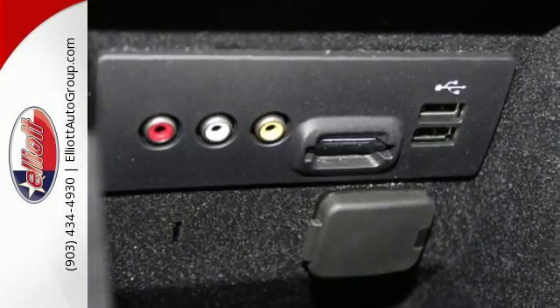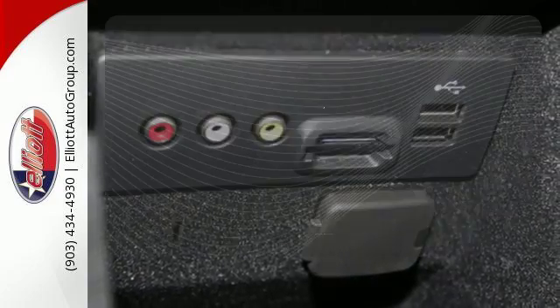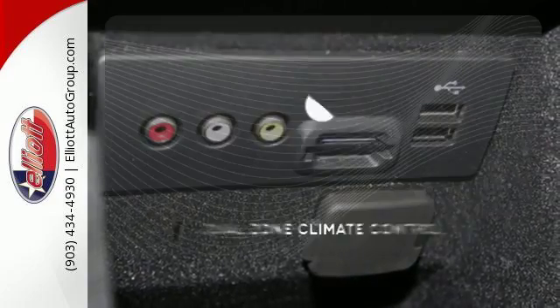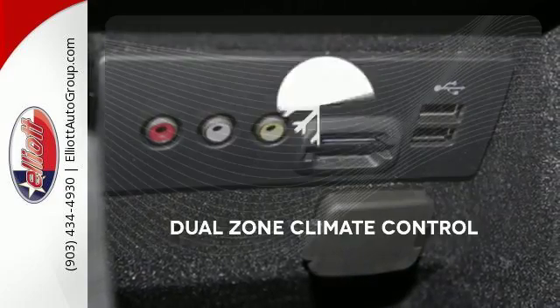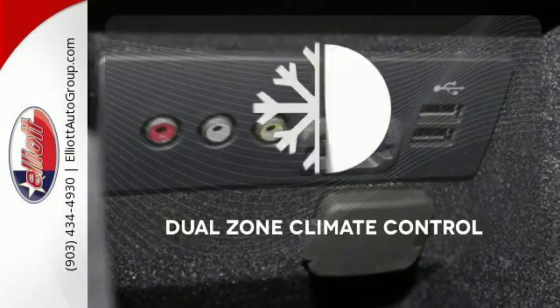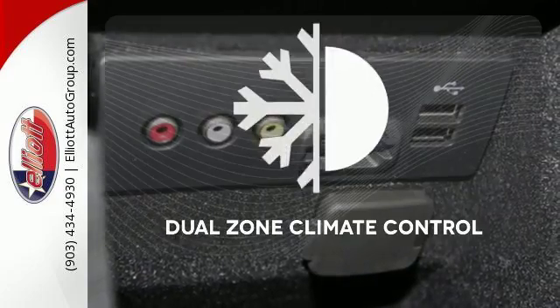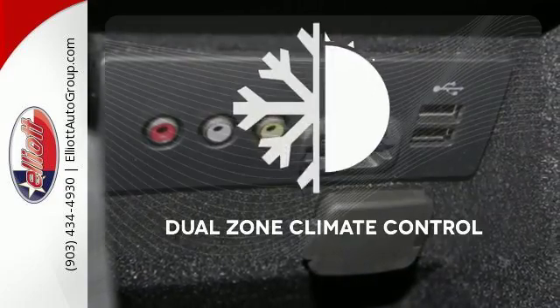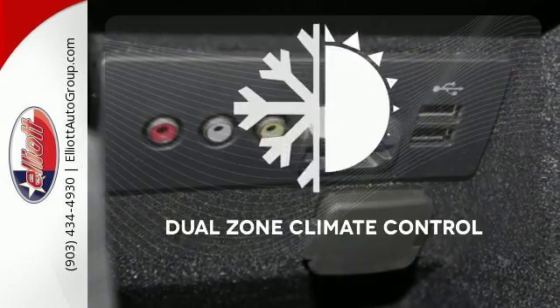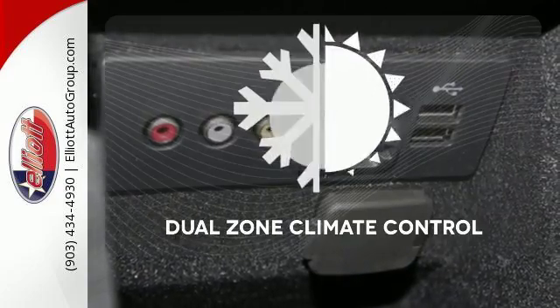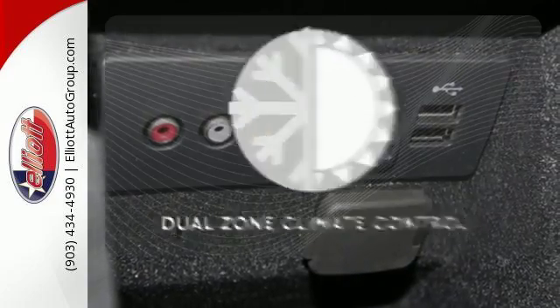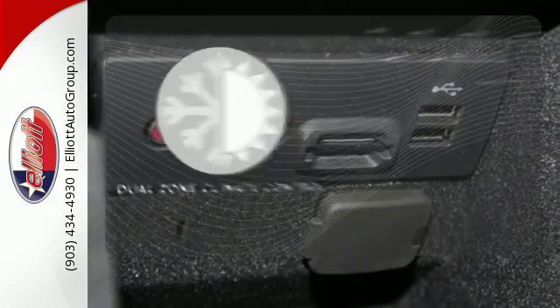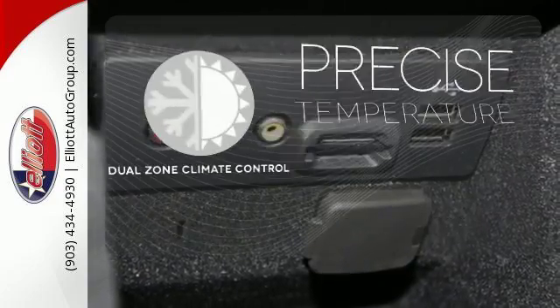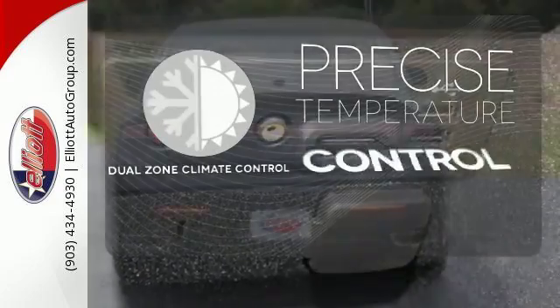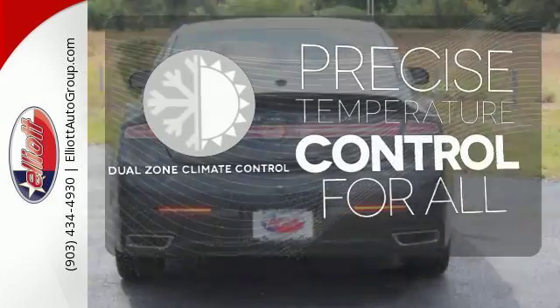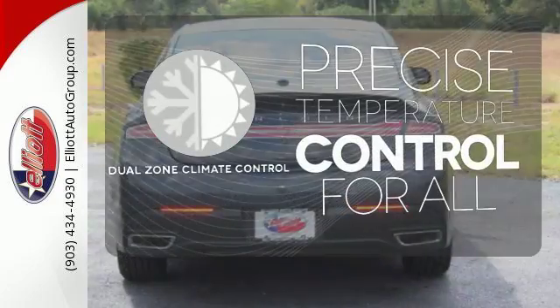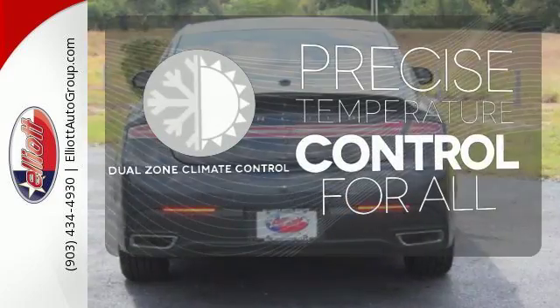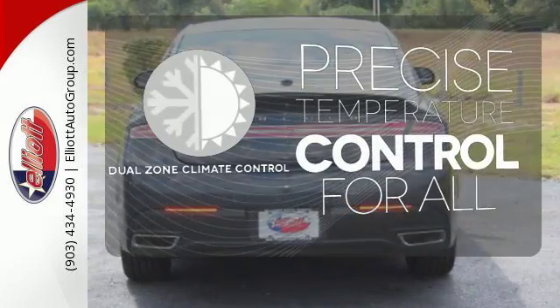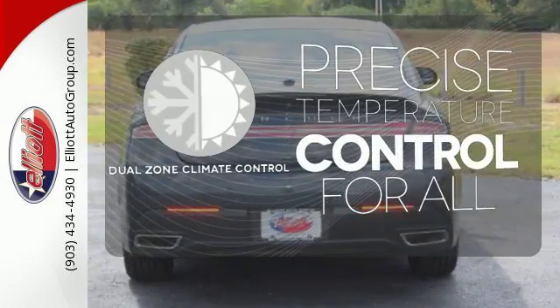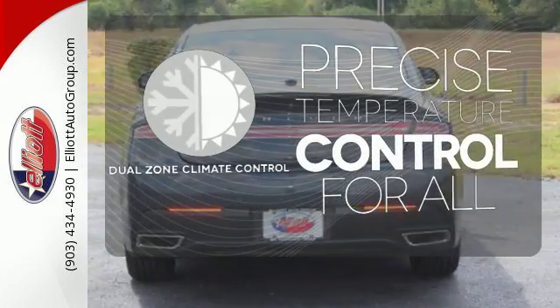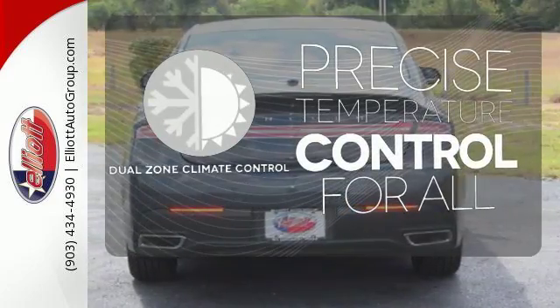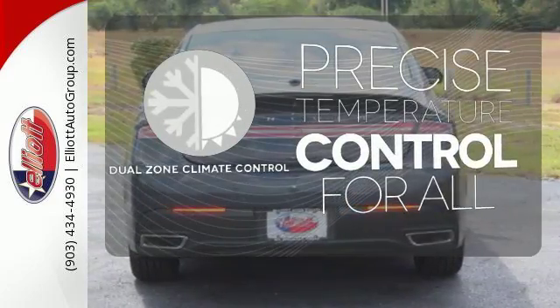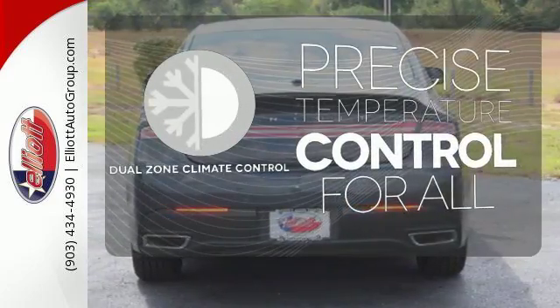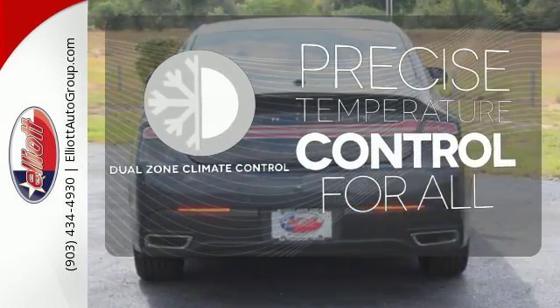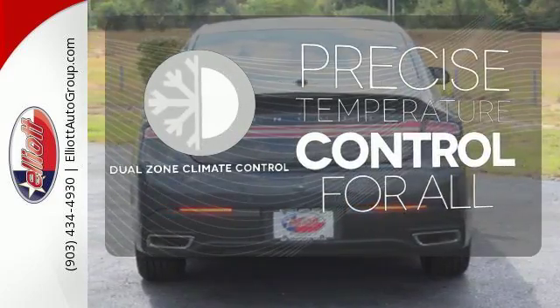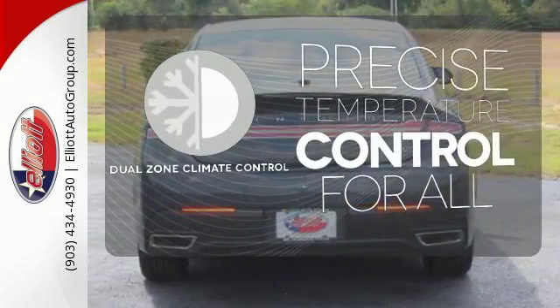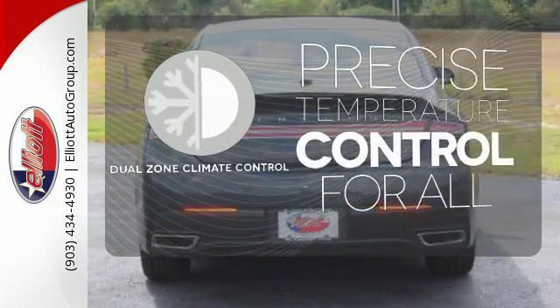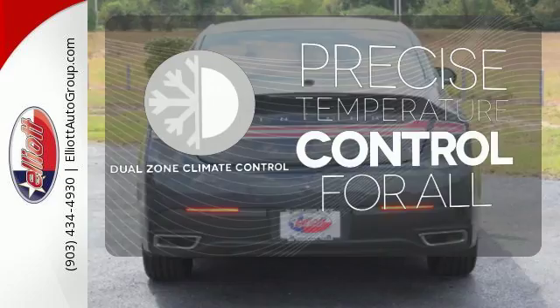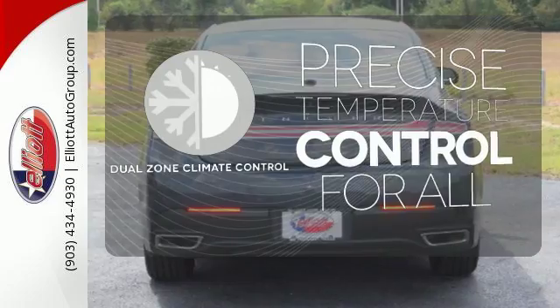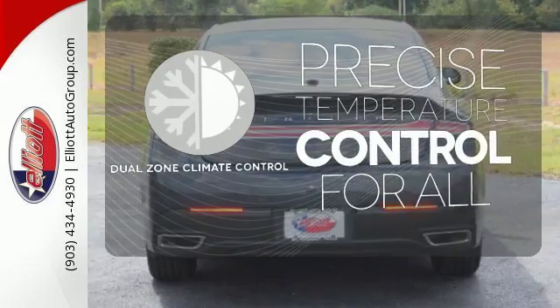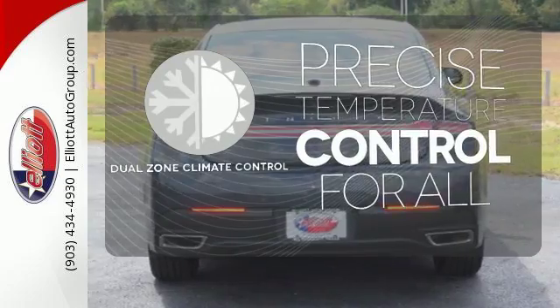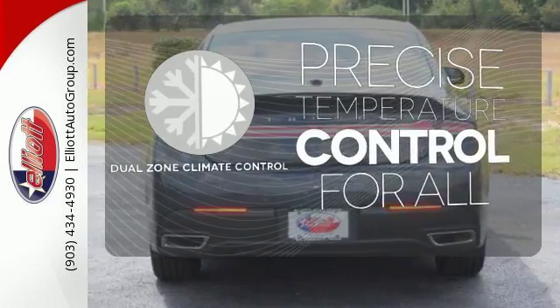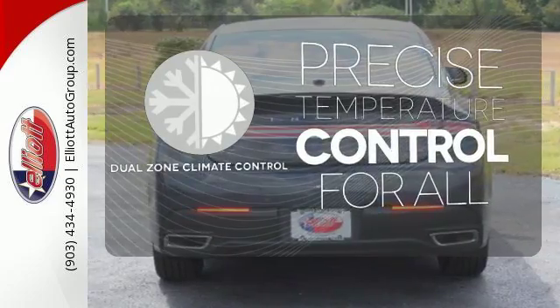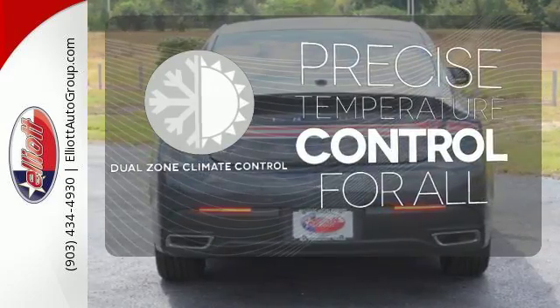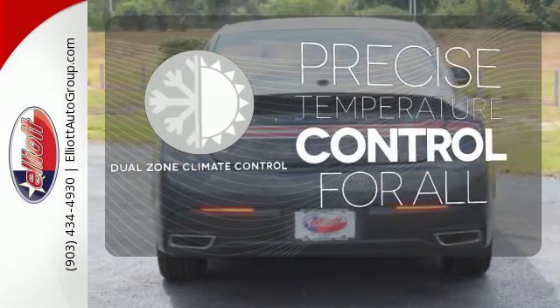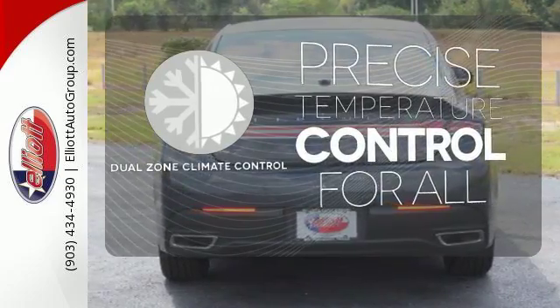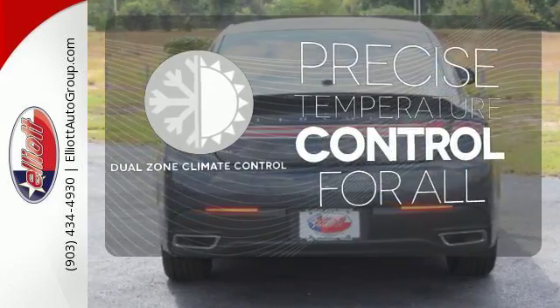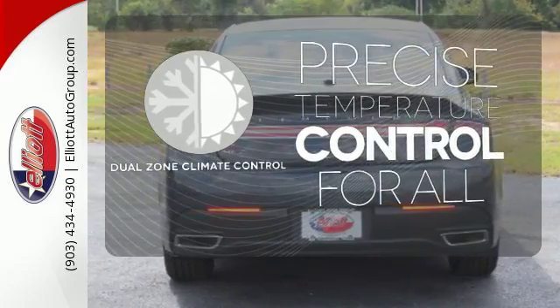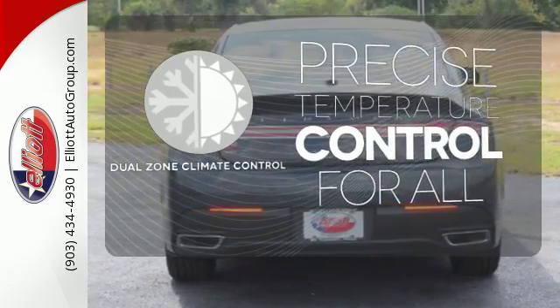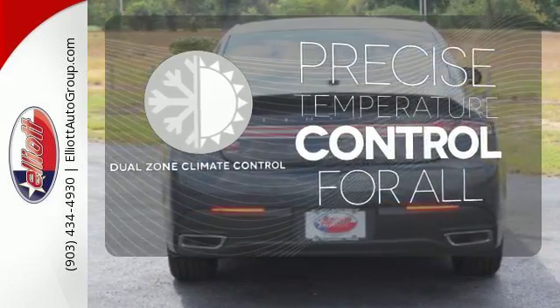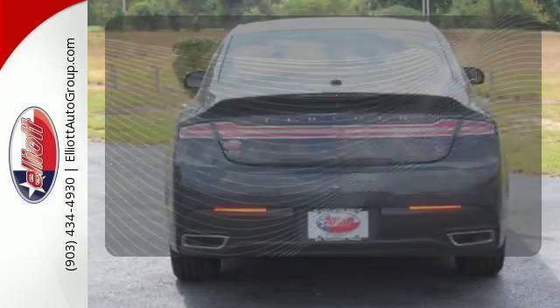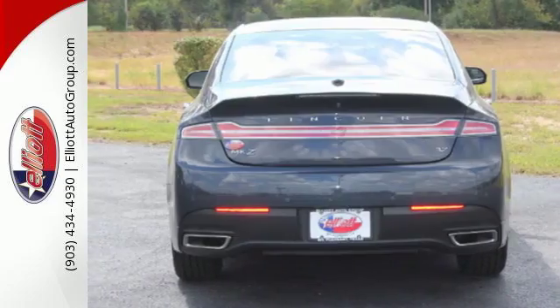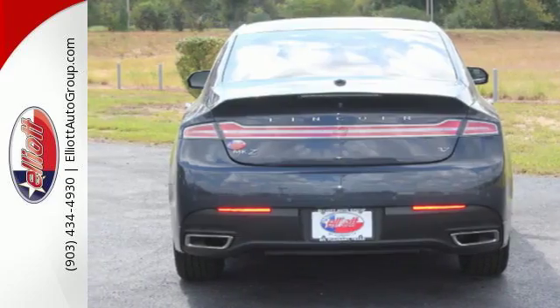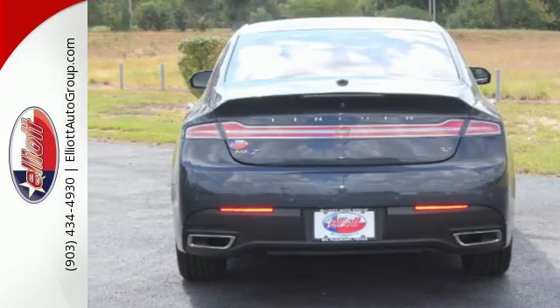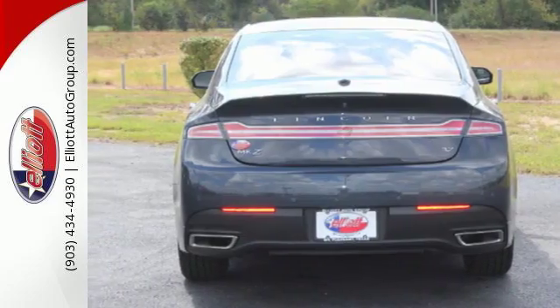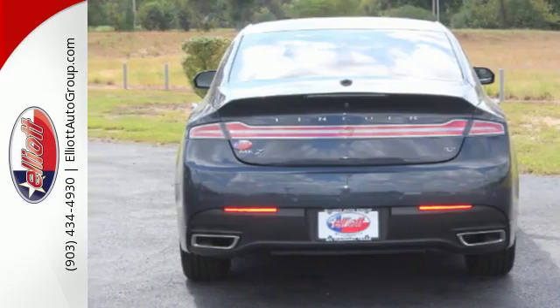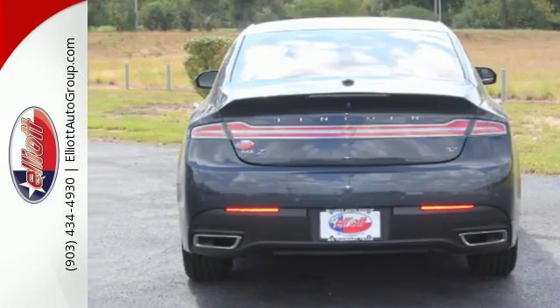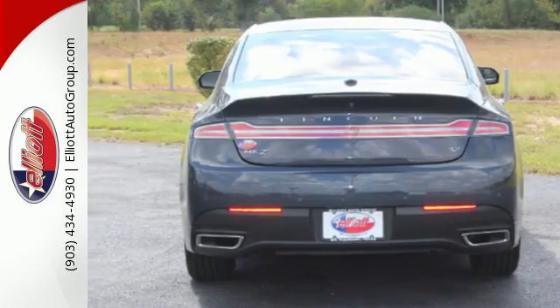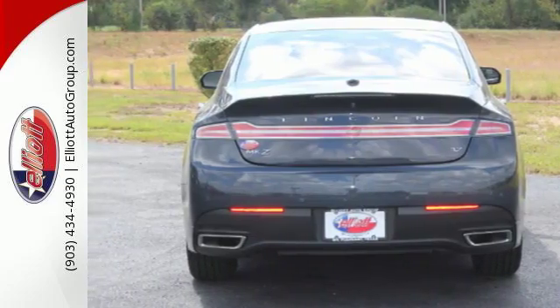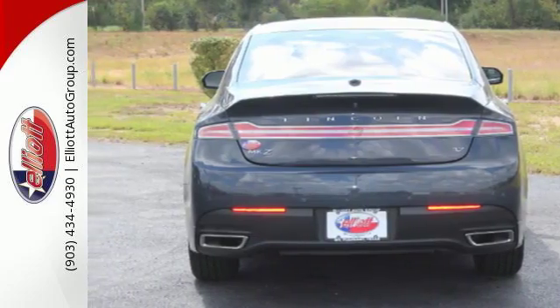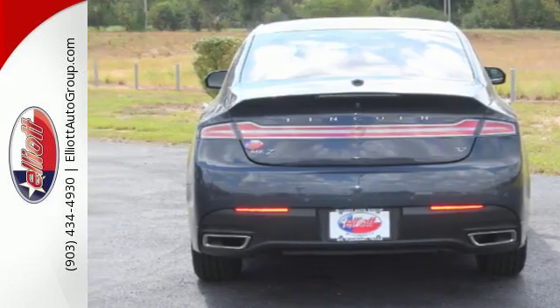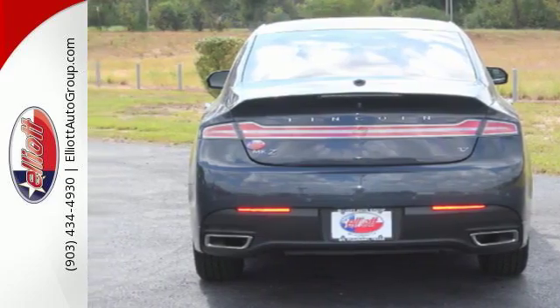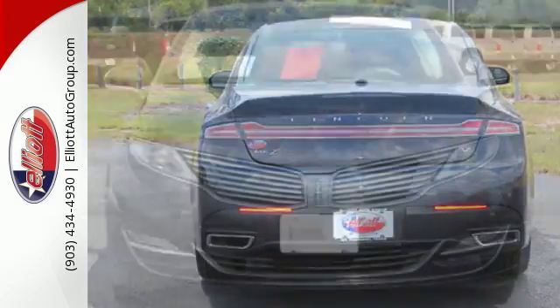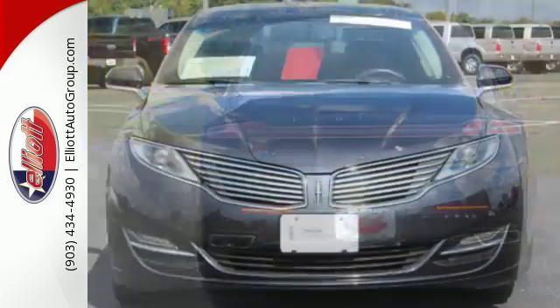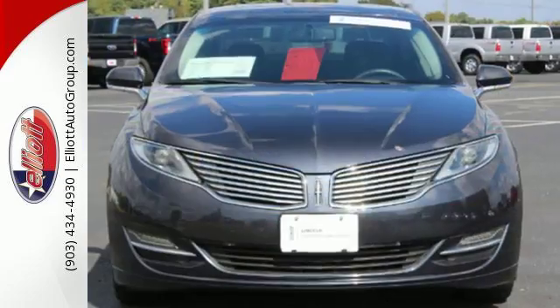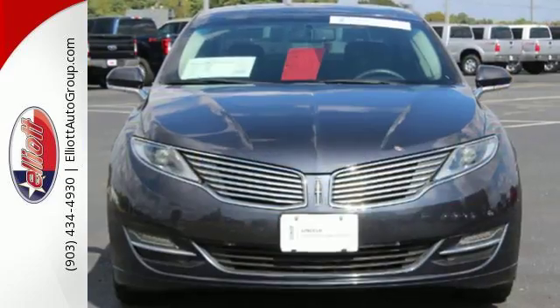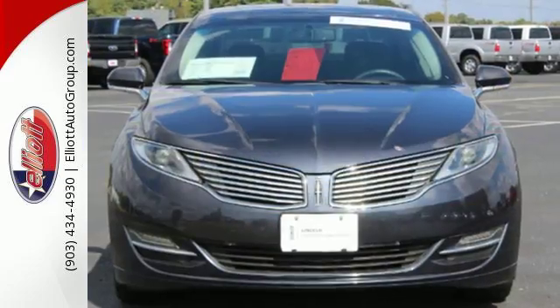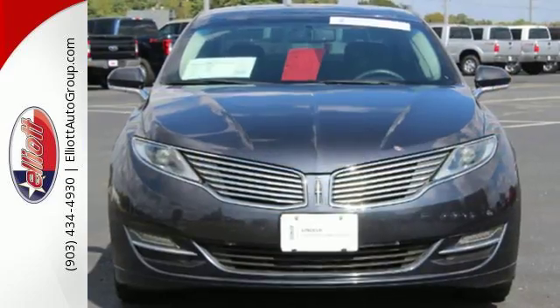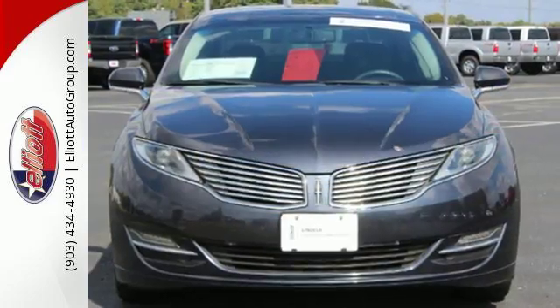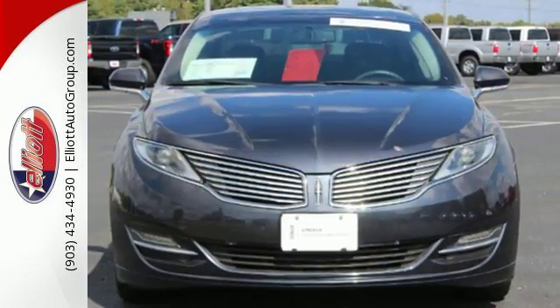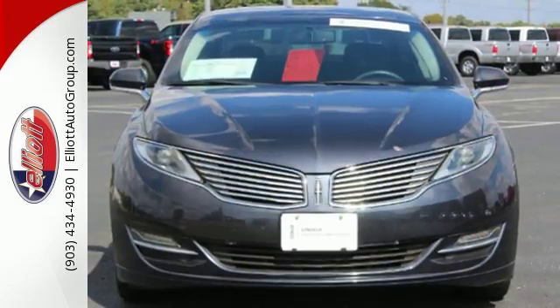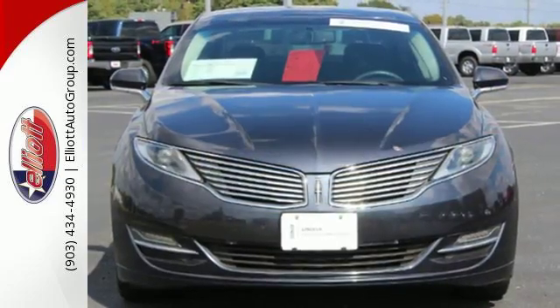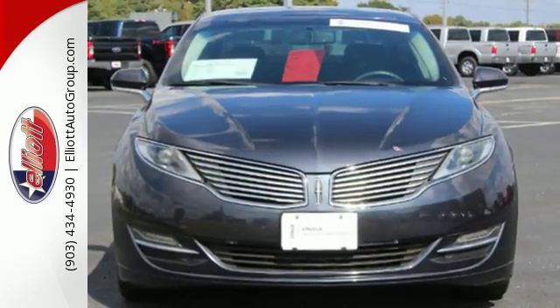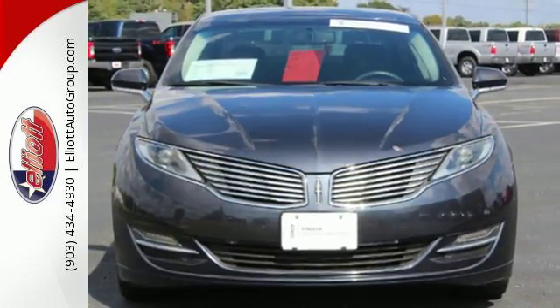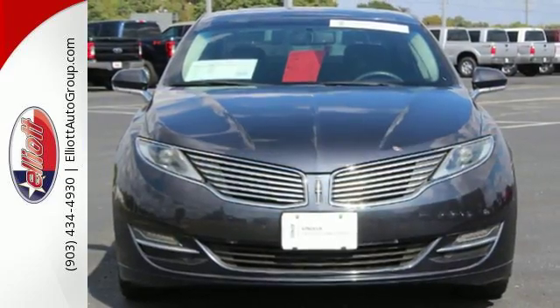No one will complain about the temperature with the dual-zone climate control. All that adds up to an extremely entertaining drive.